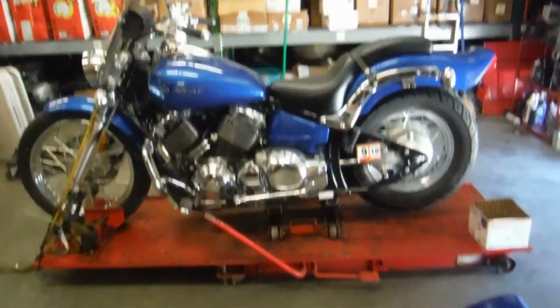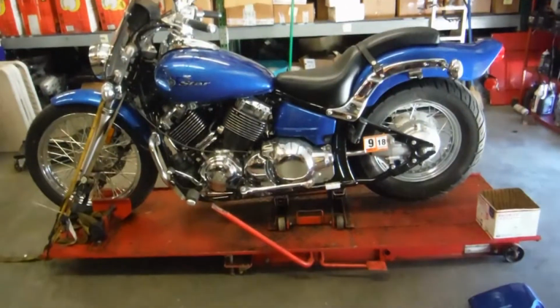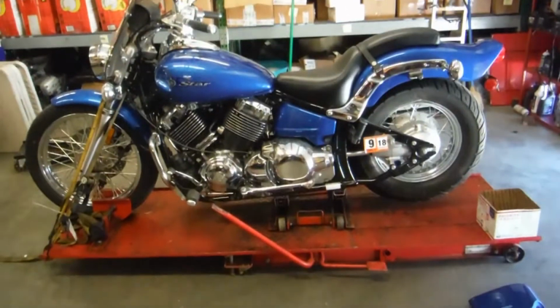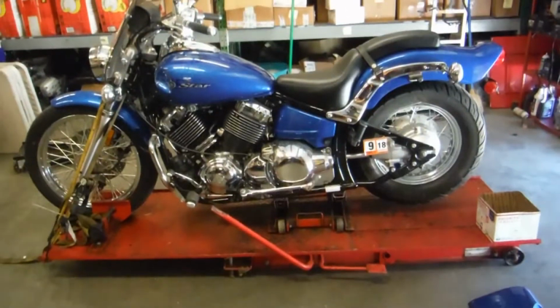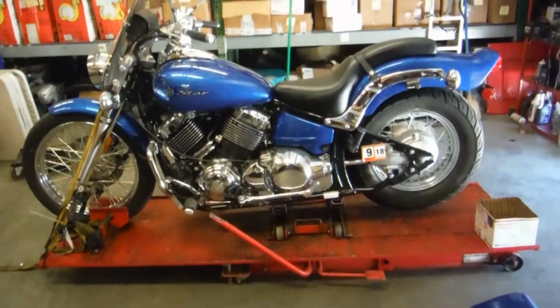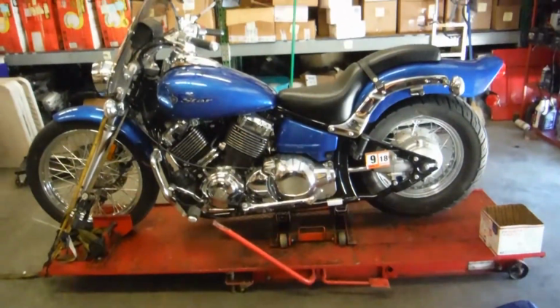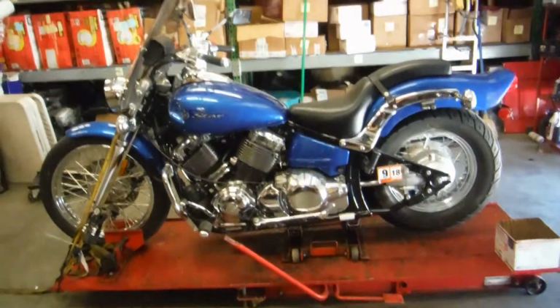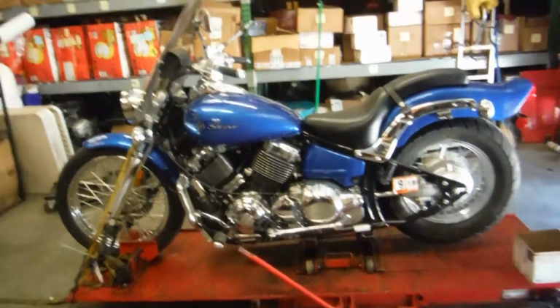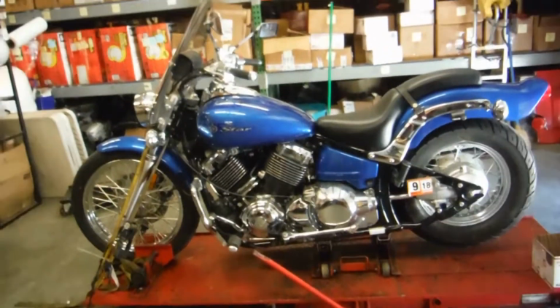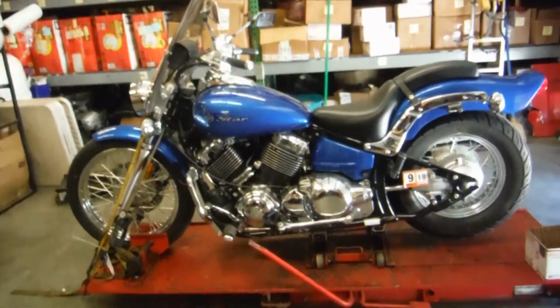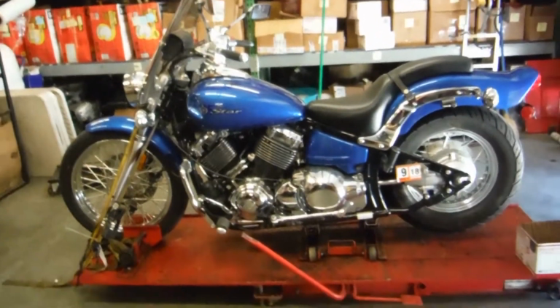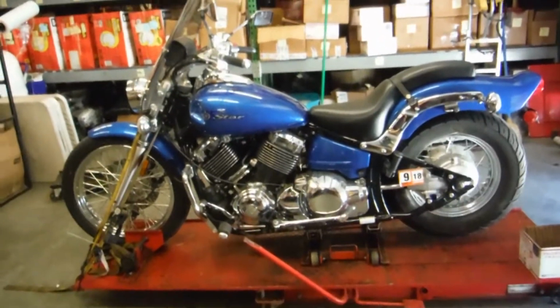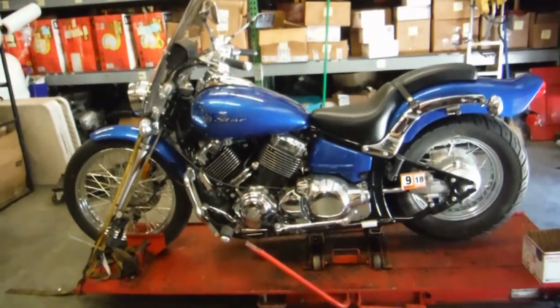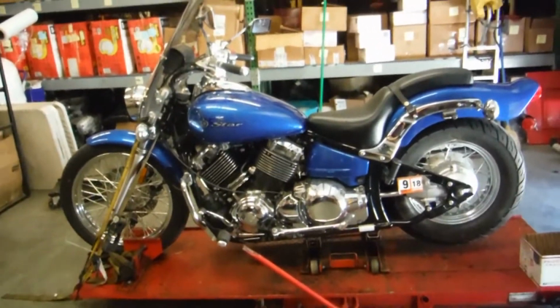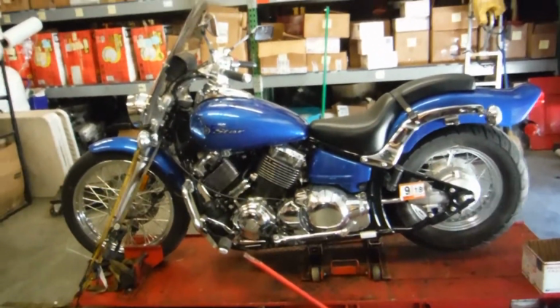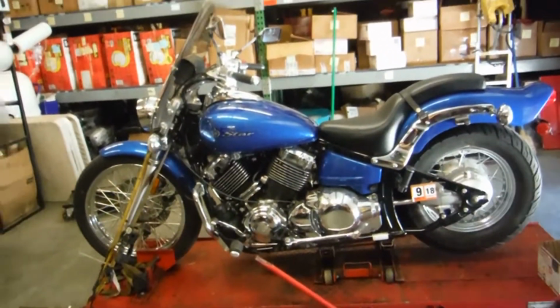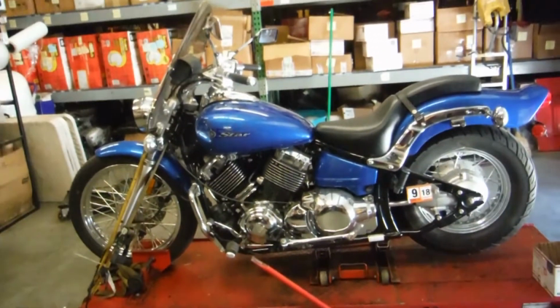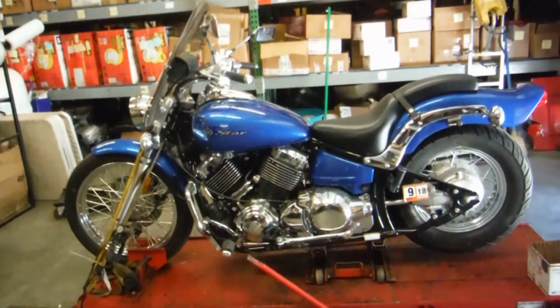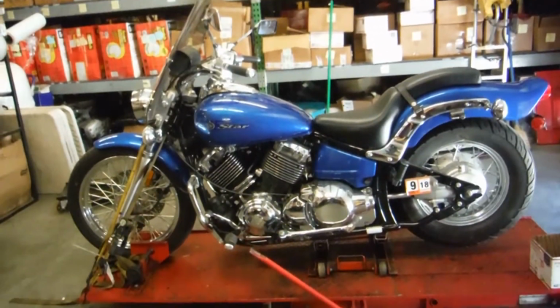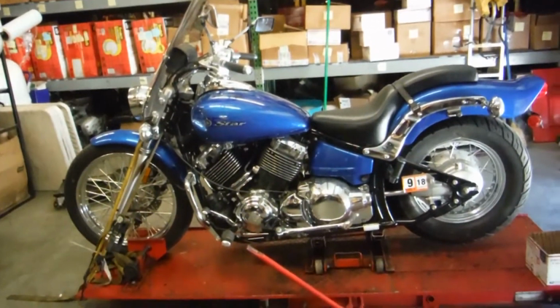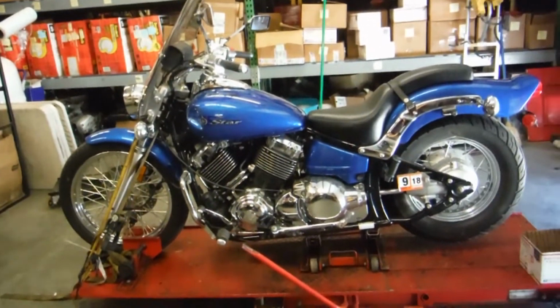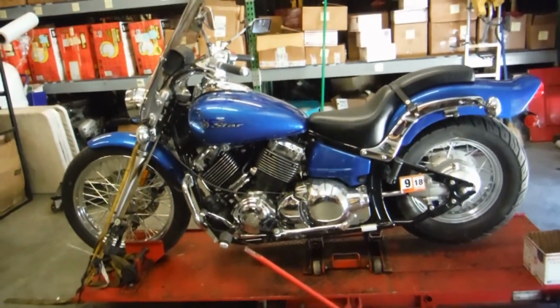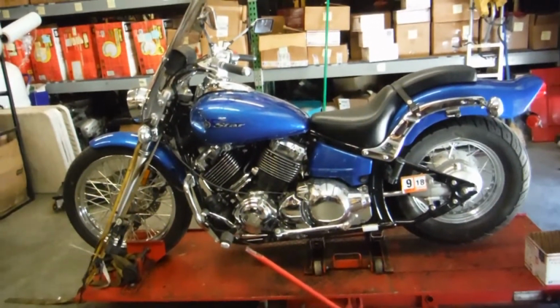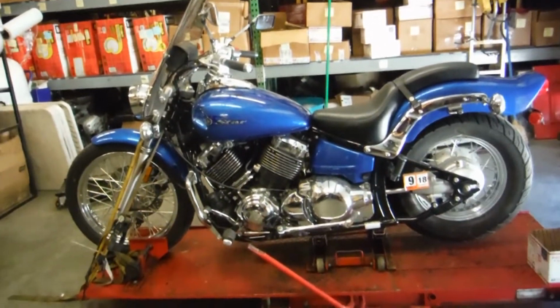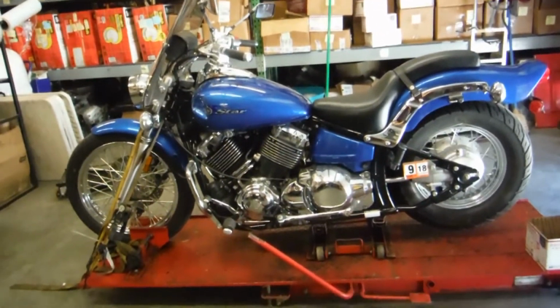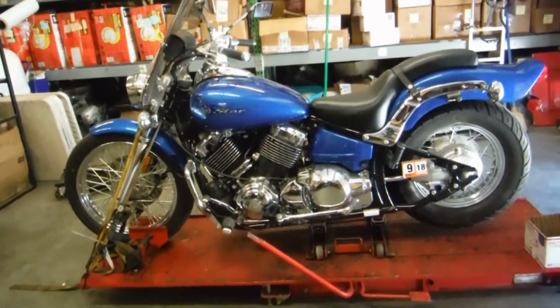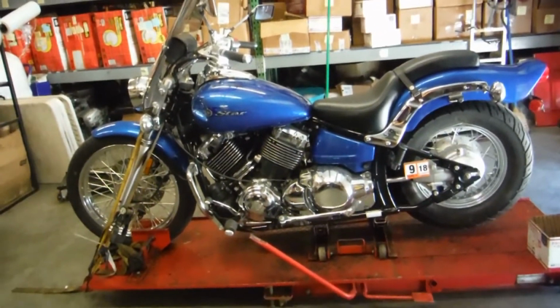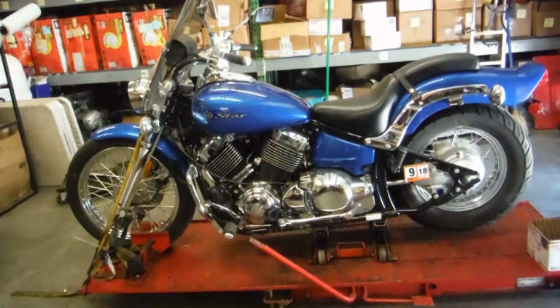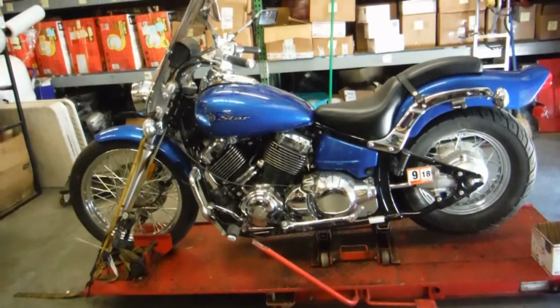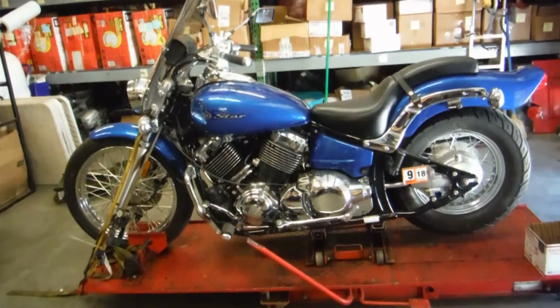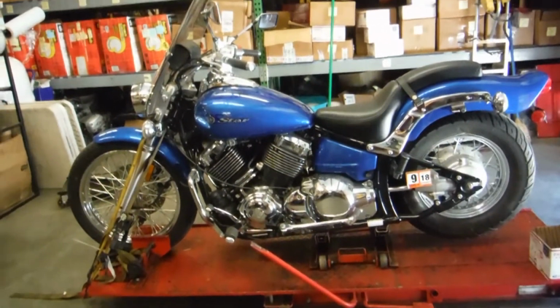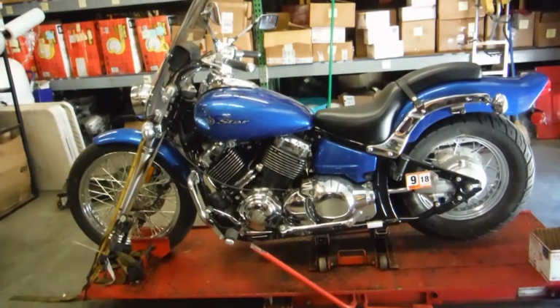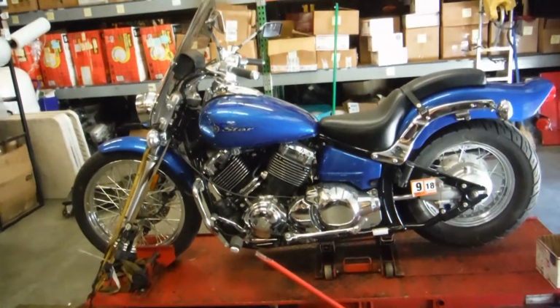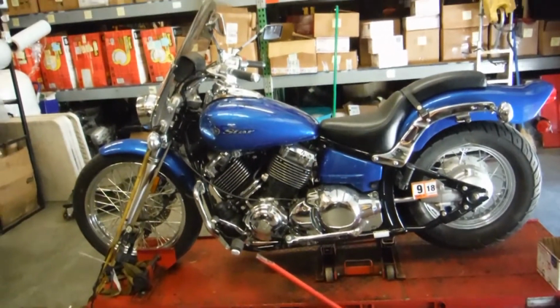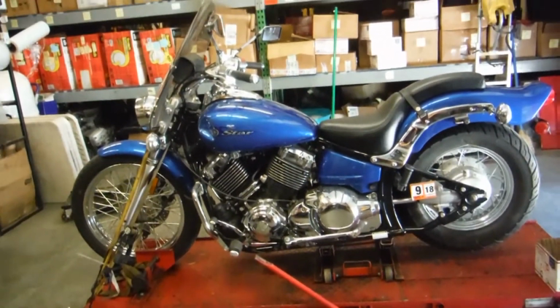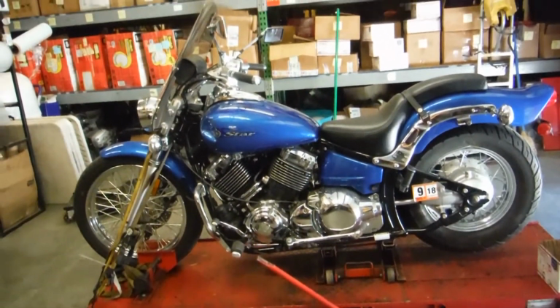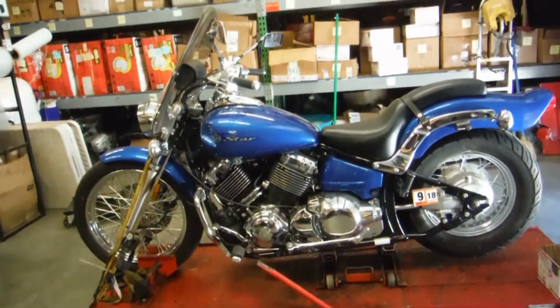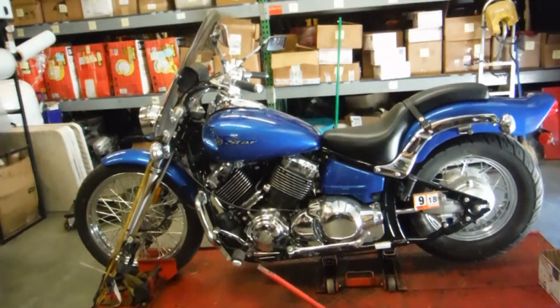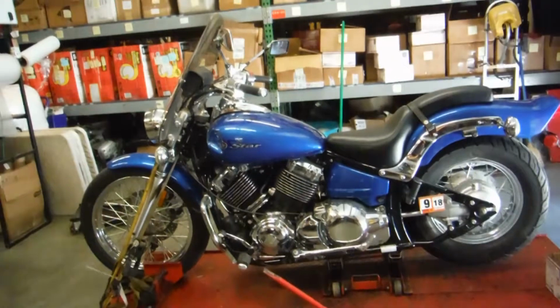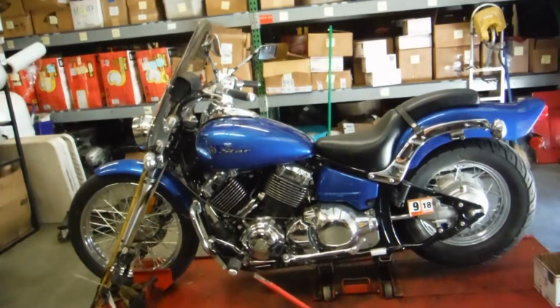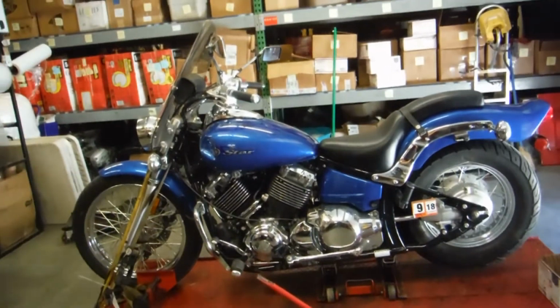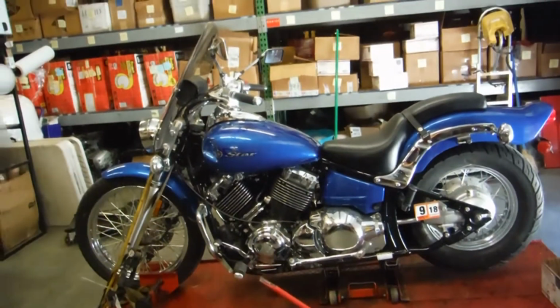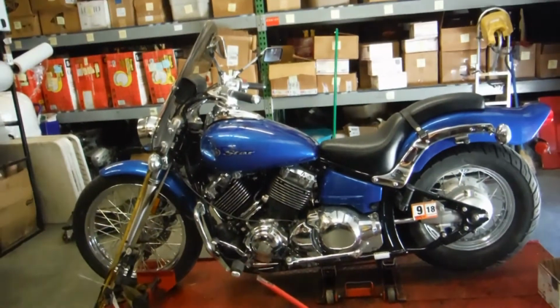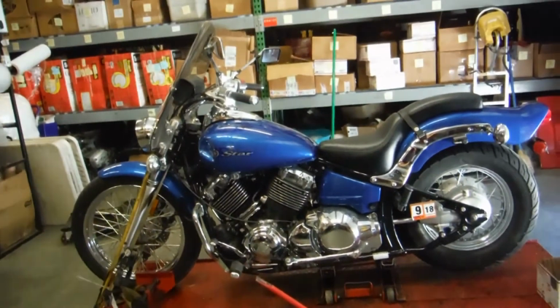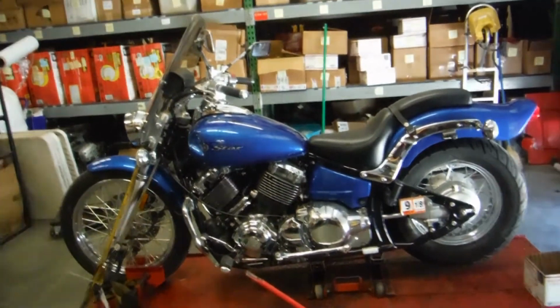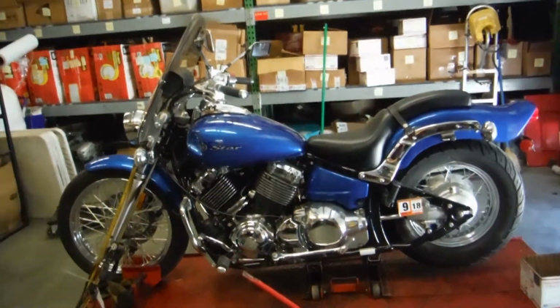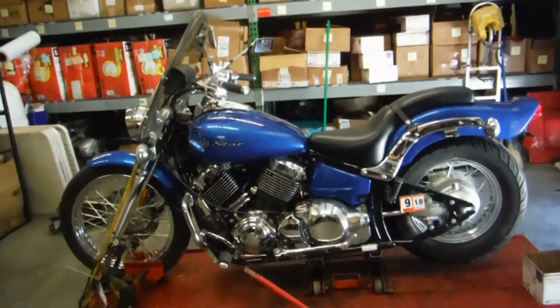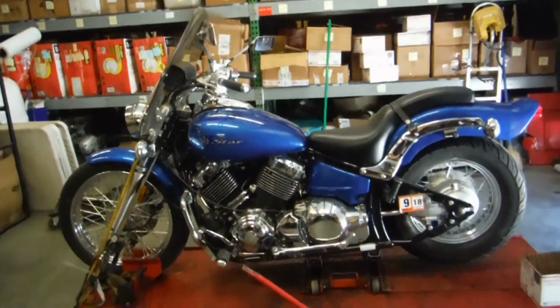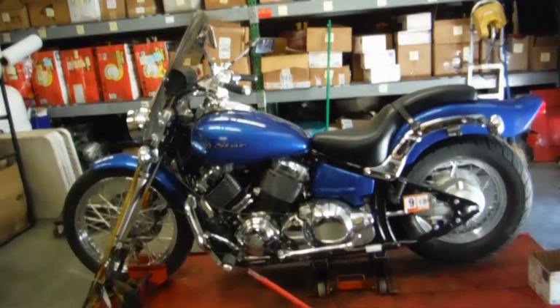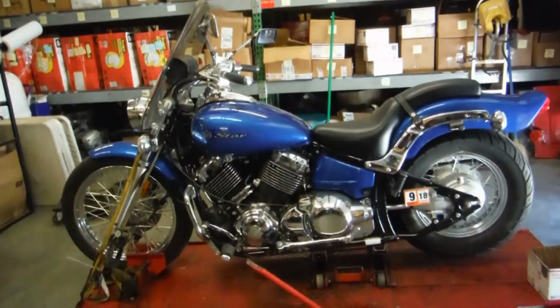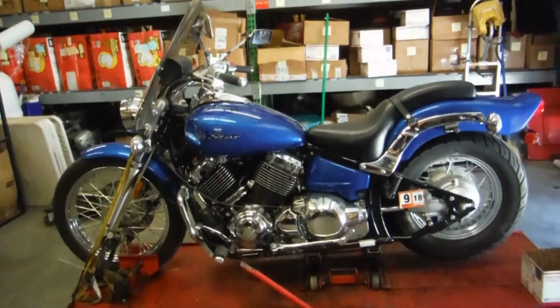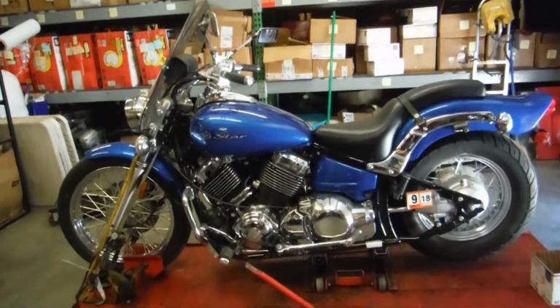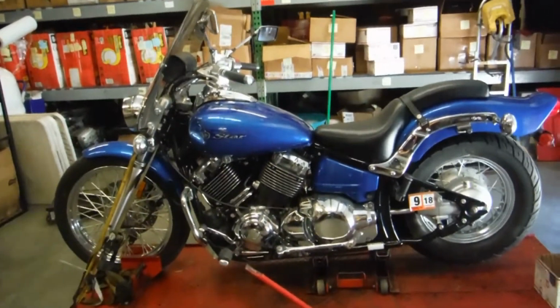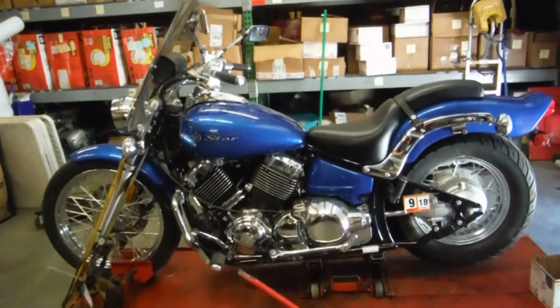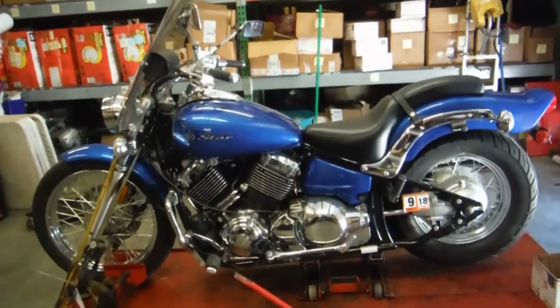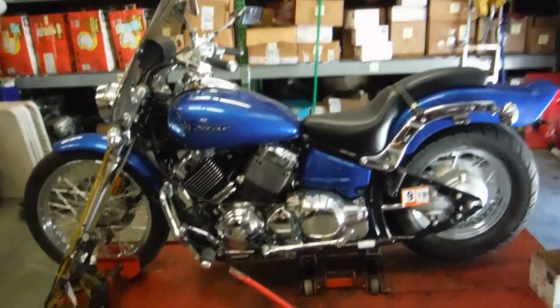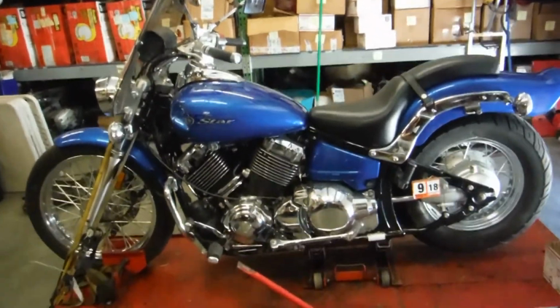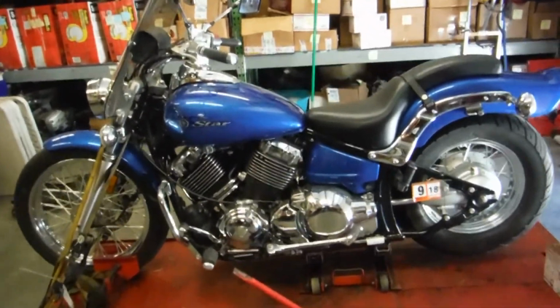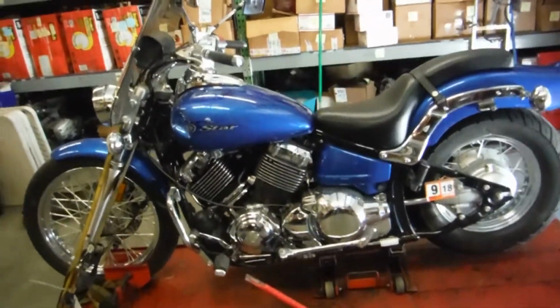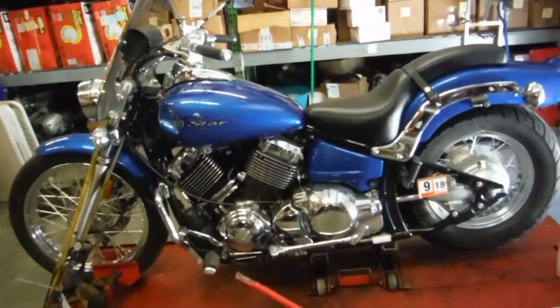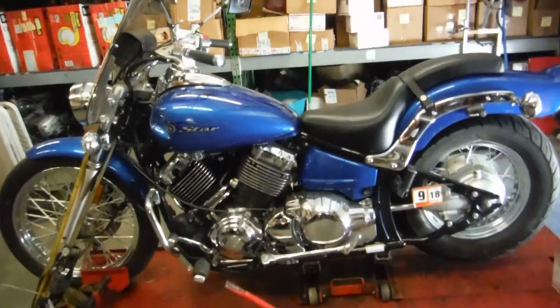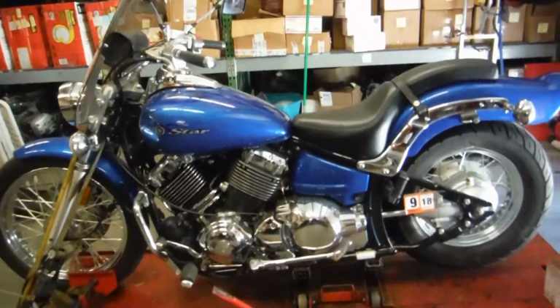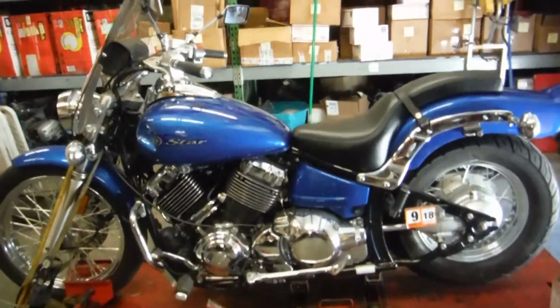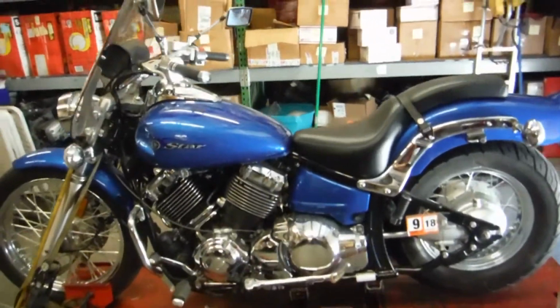Here we have a 2009 XVS650 Yamaha V-Star. This bike is being dismantled for parts today.